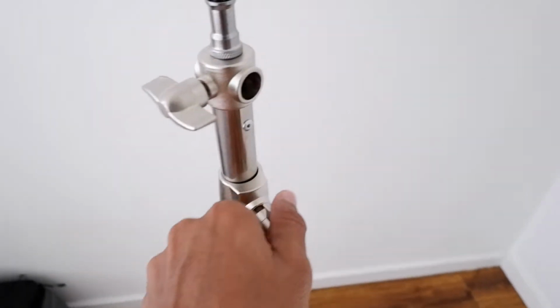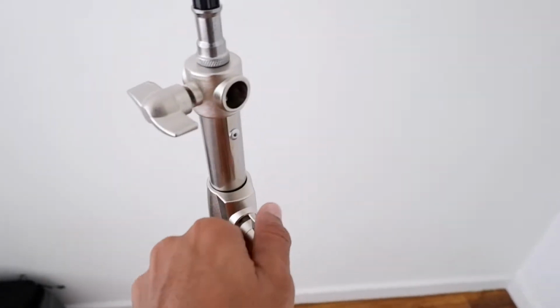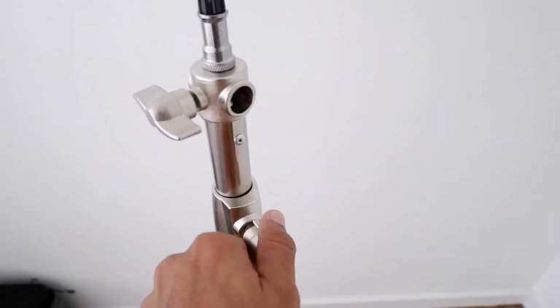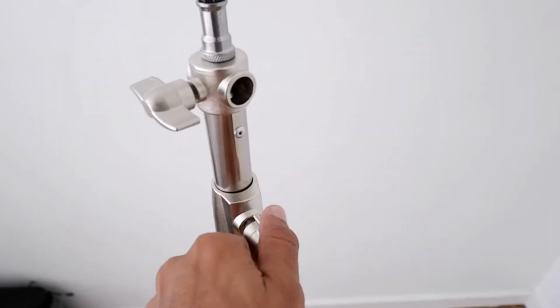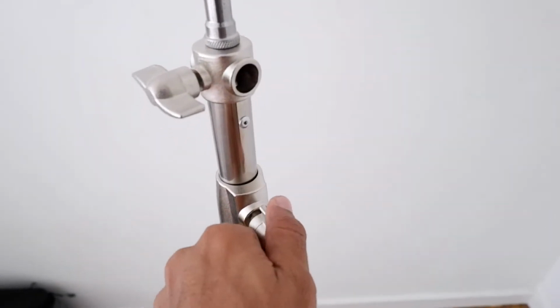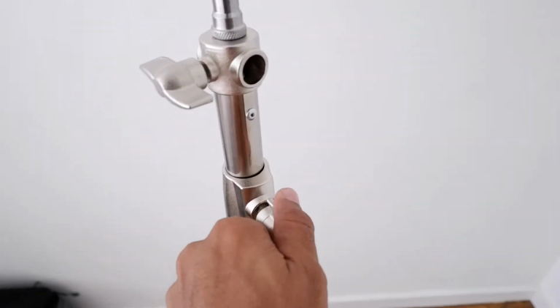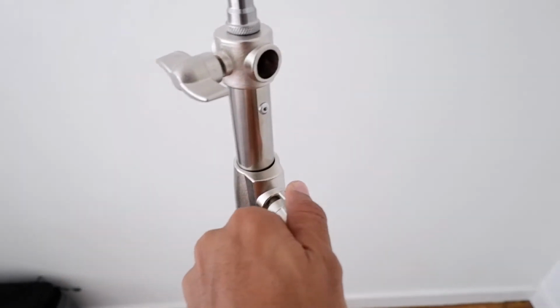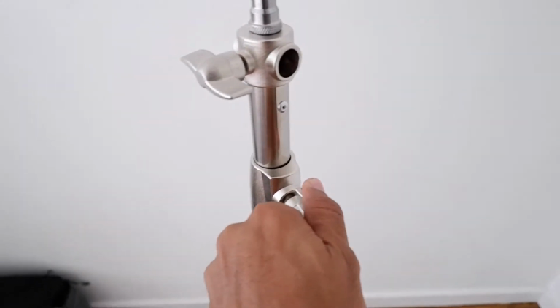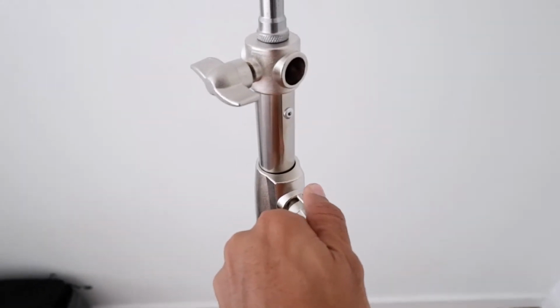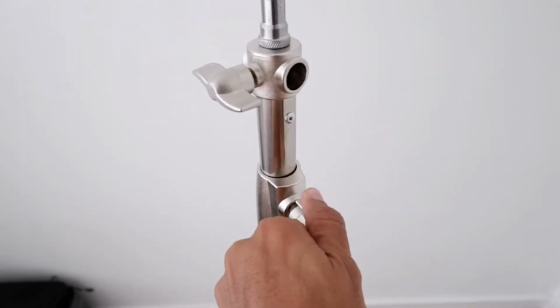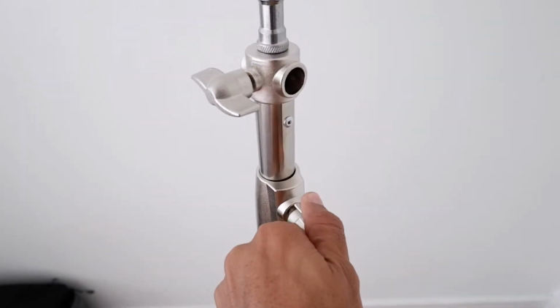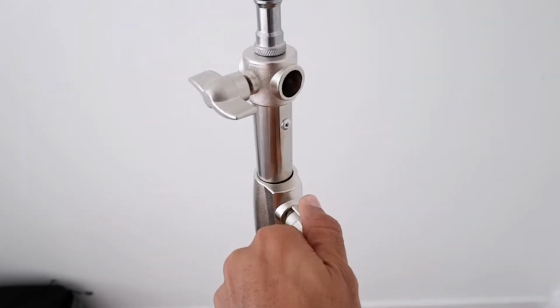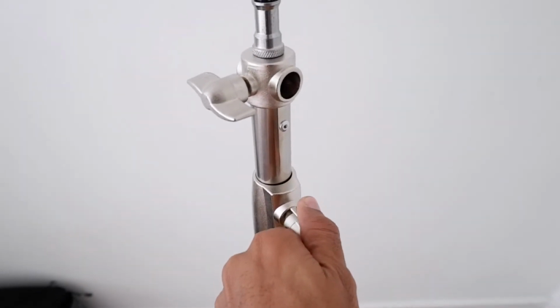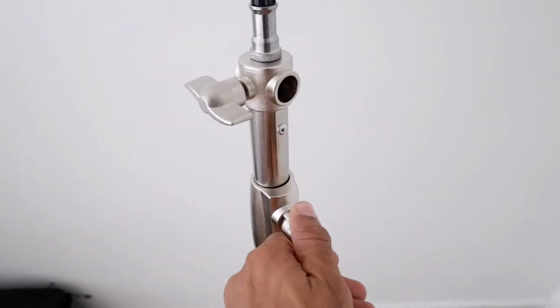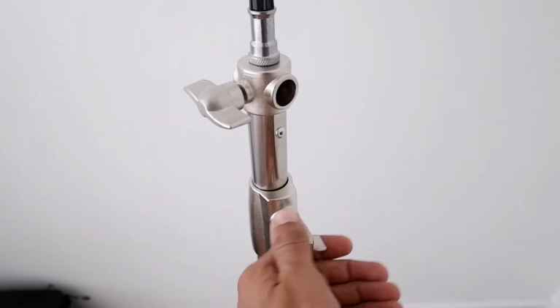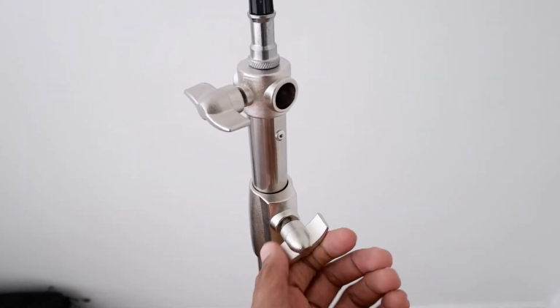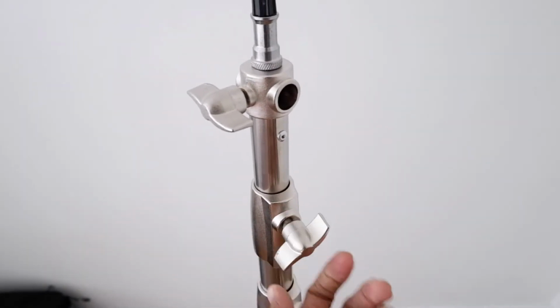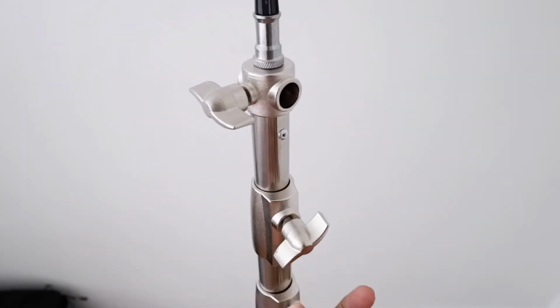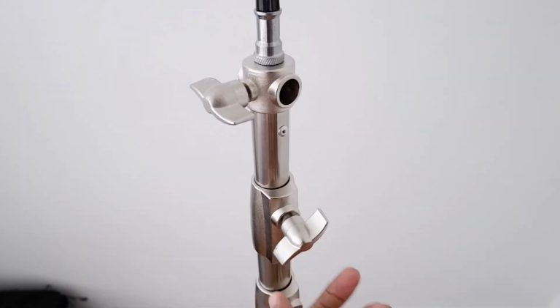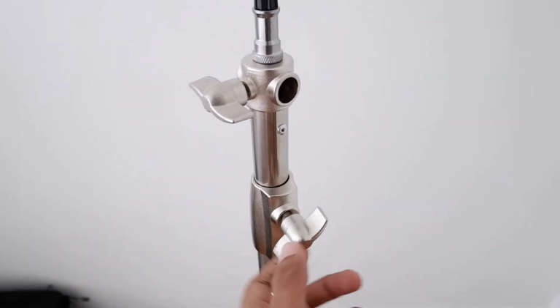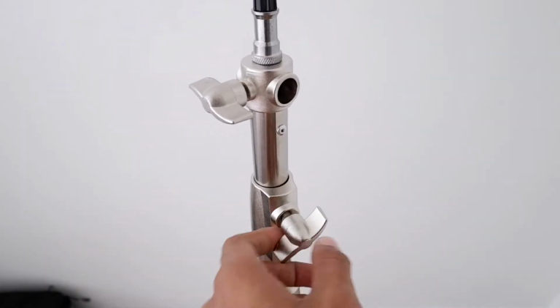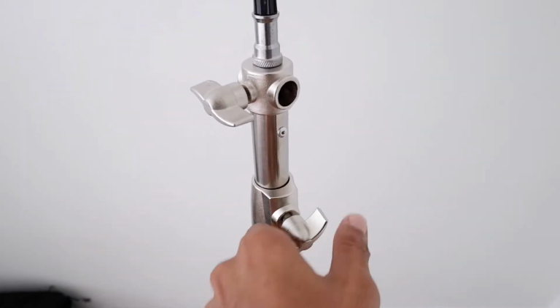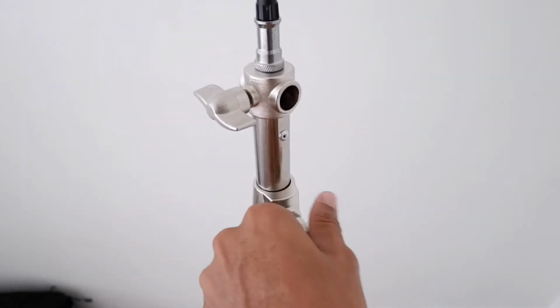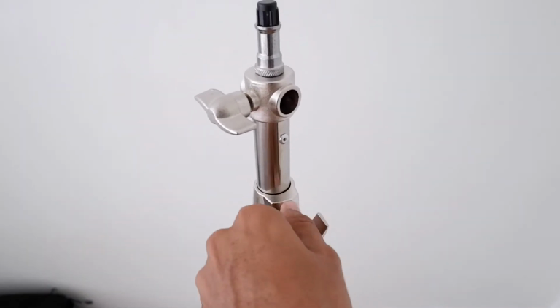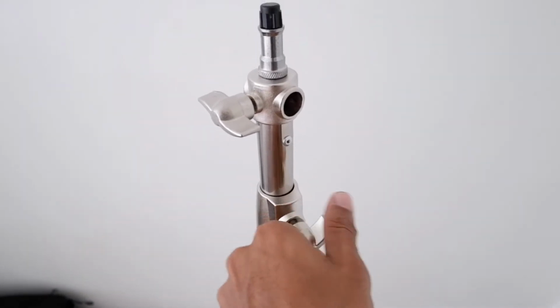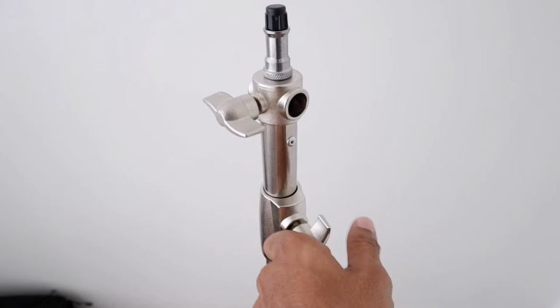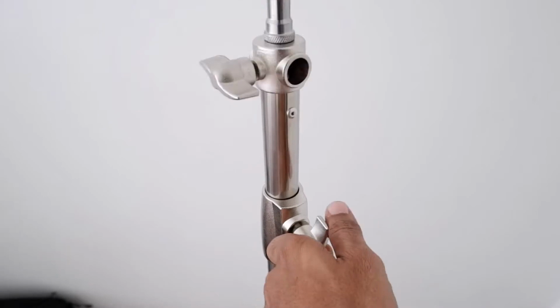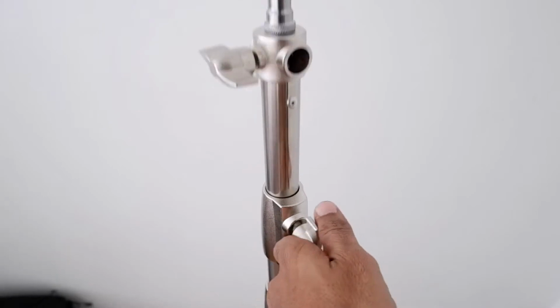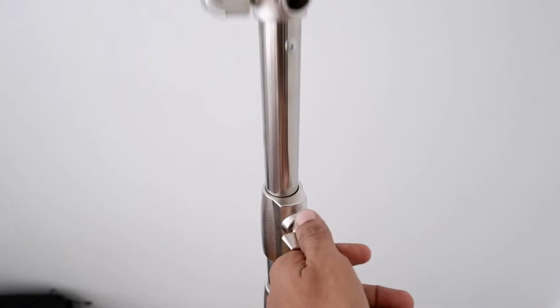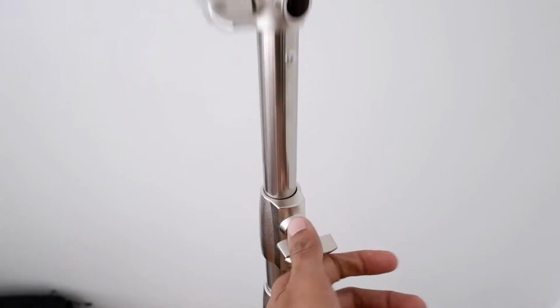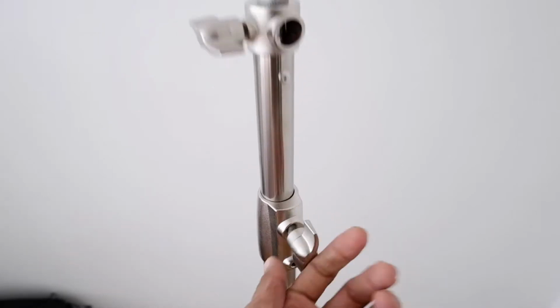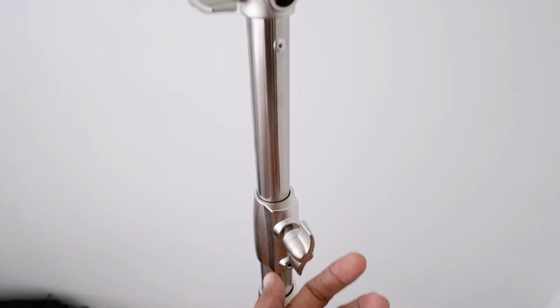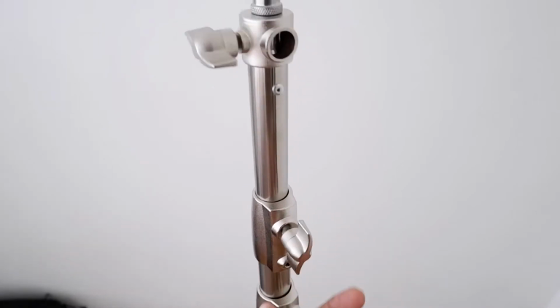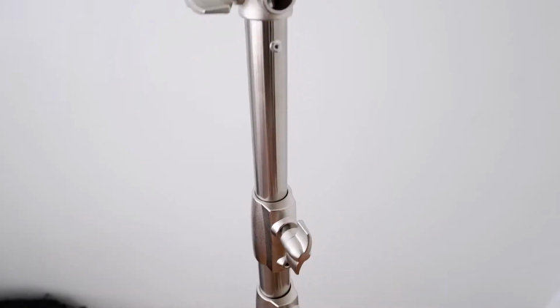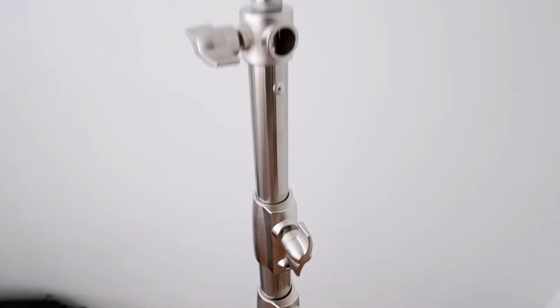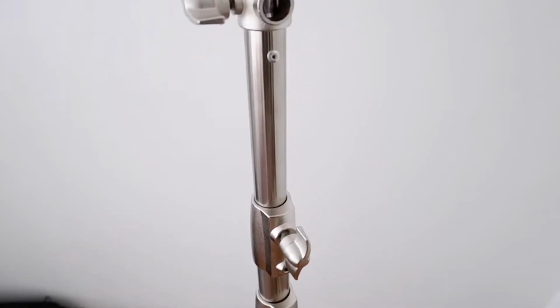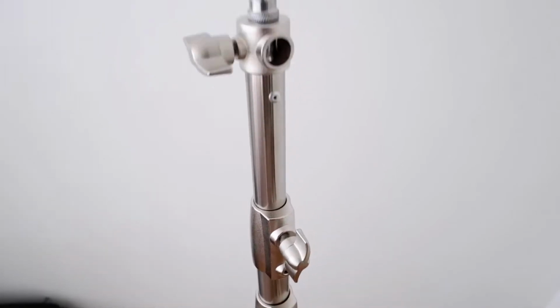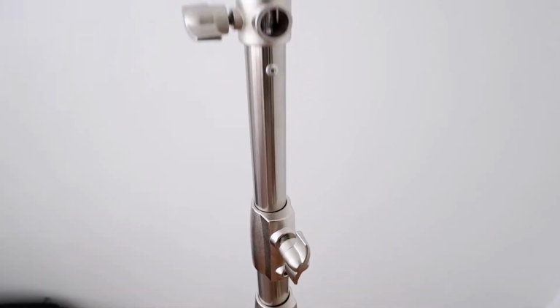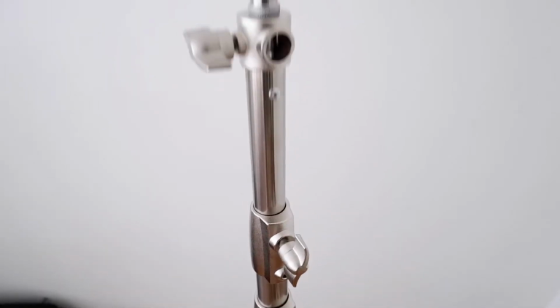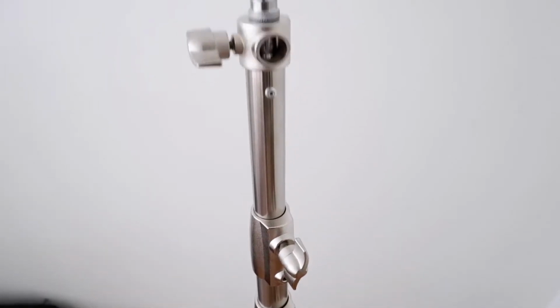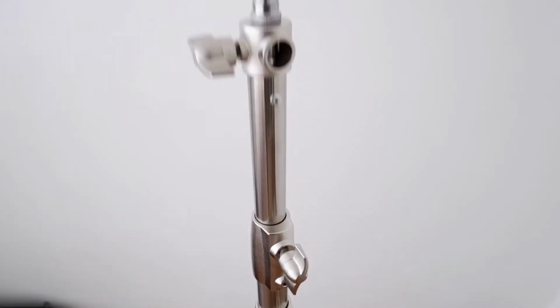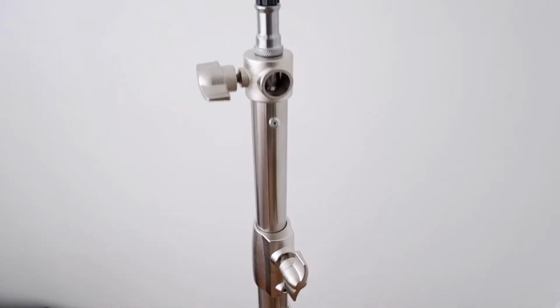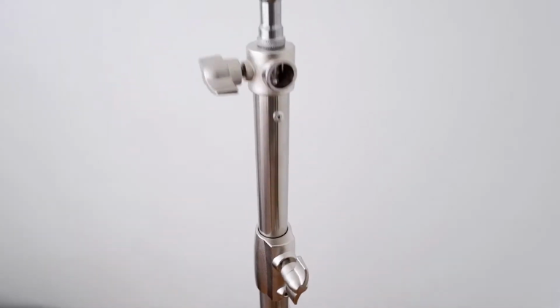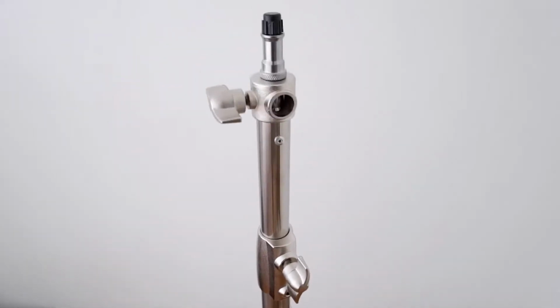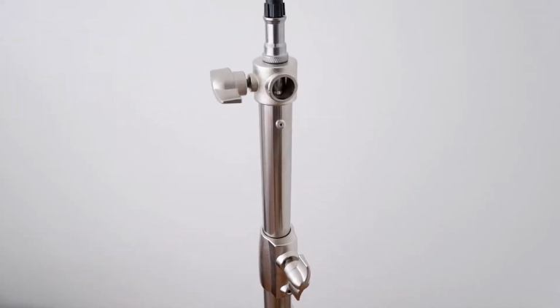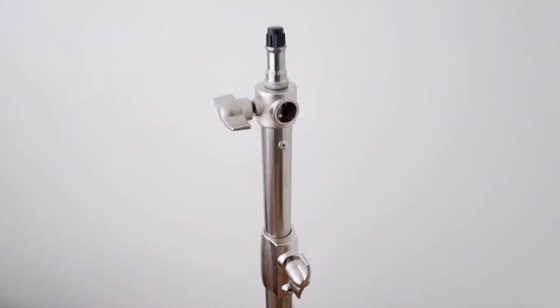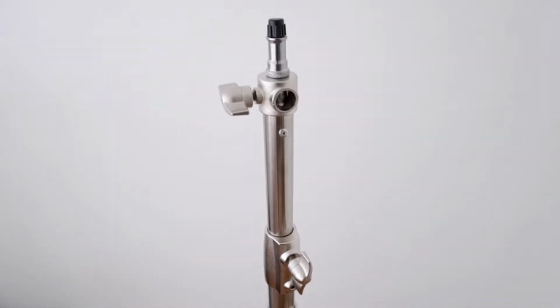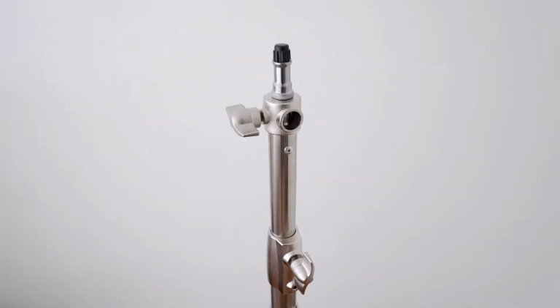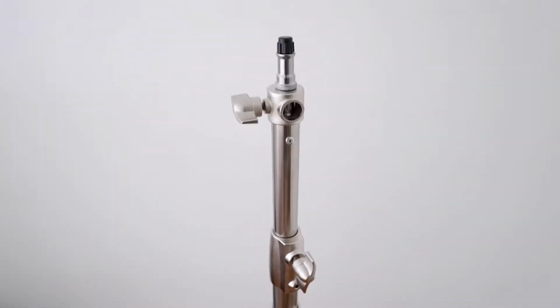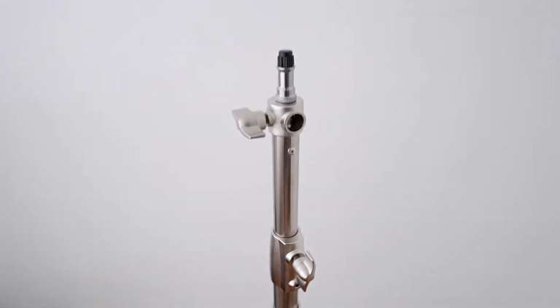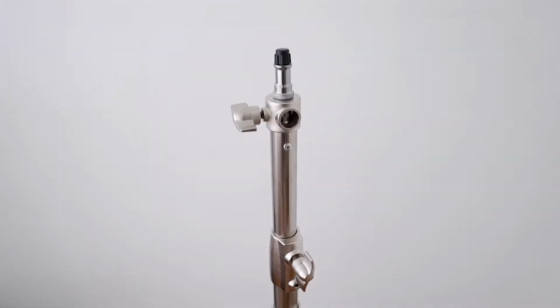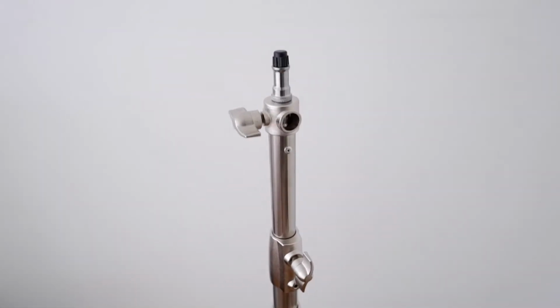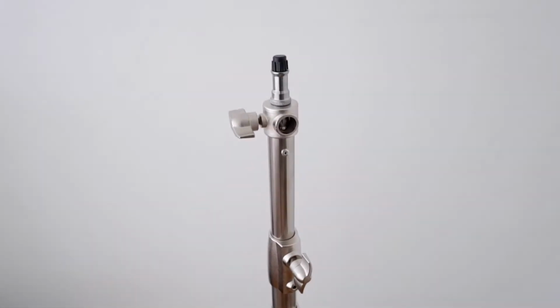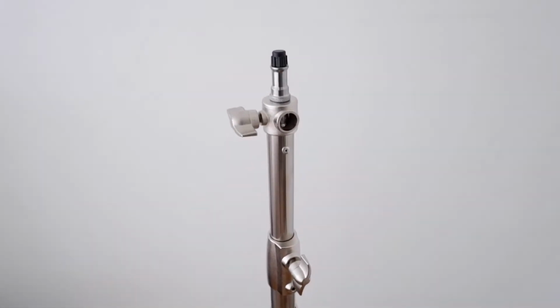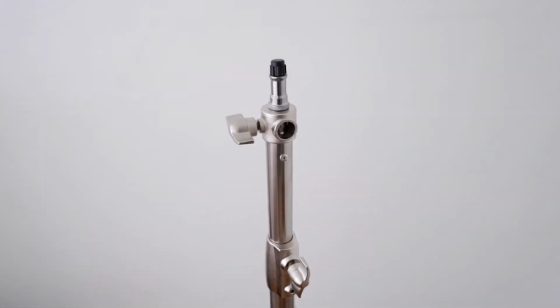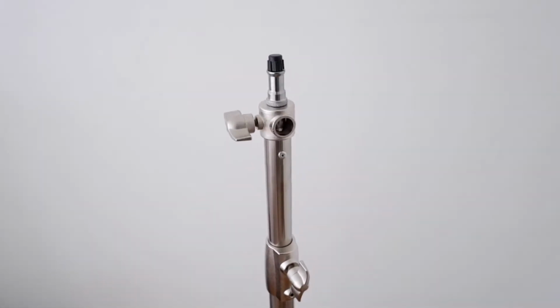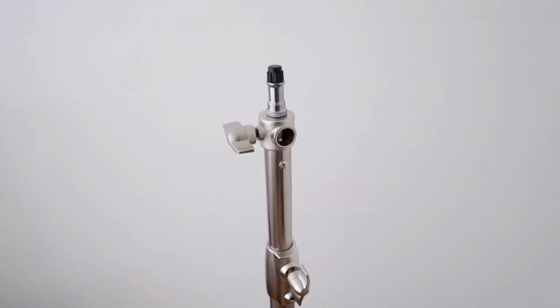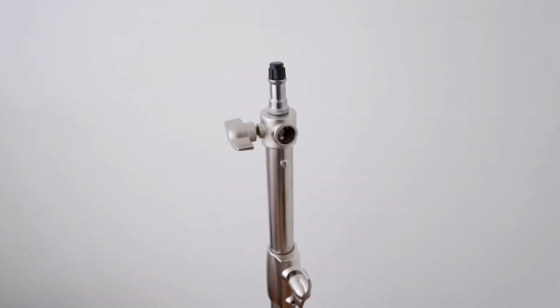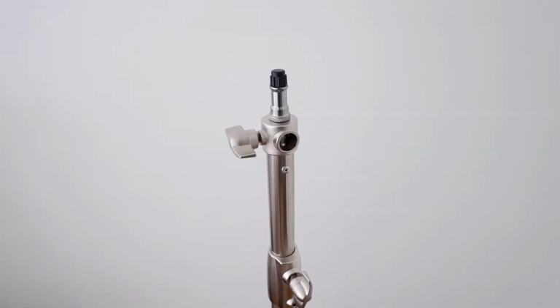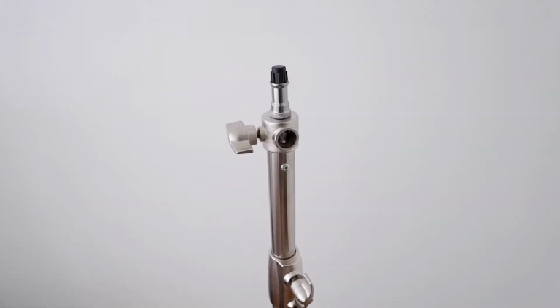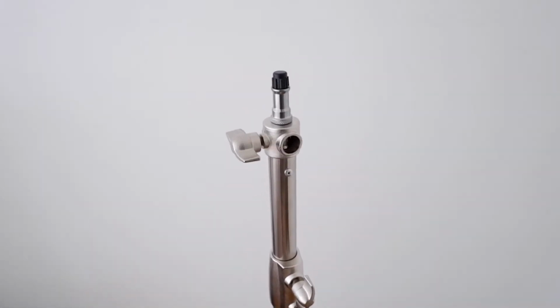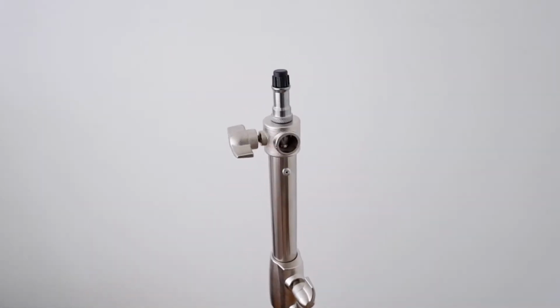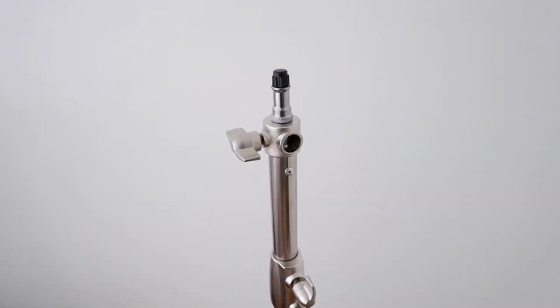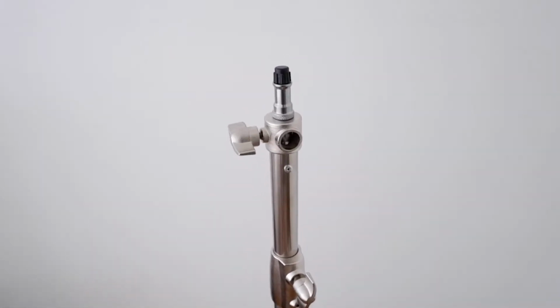Now the moment you open this, check out that pop. That is so much fun.